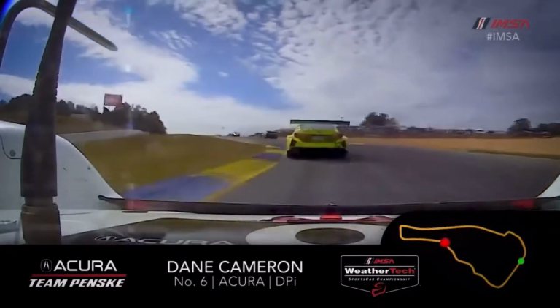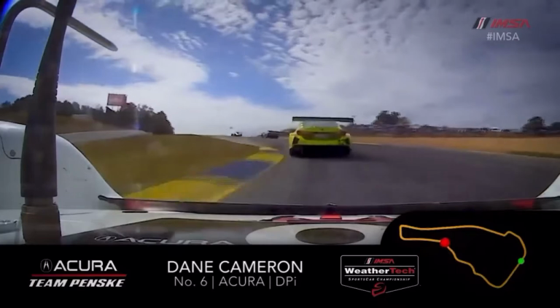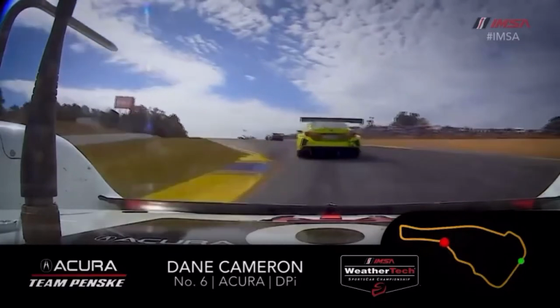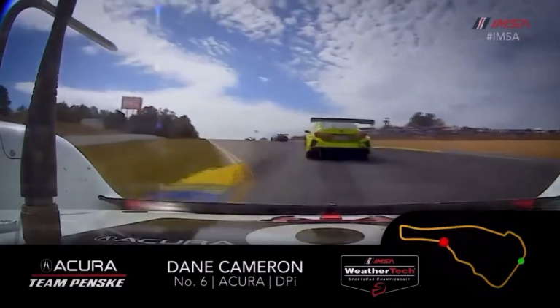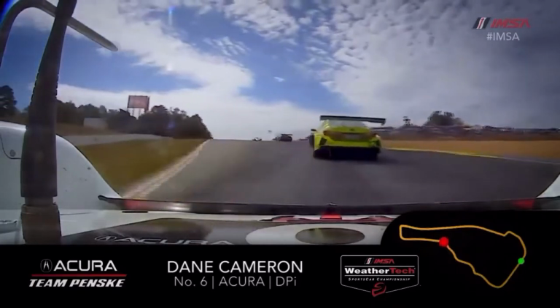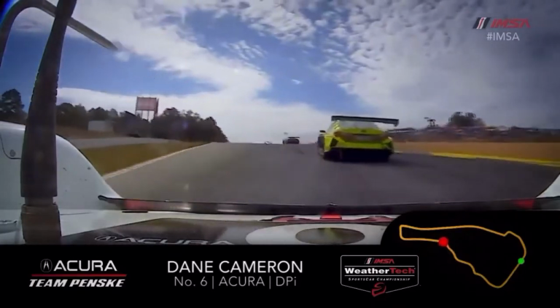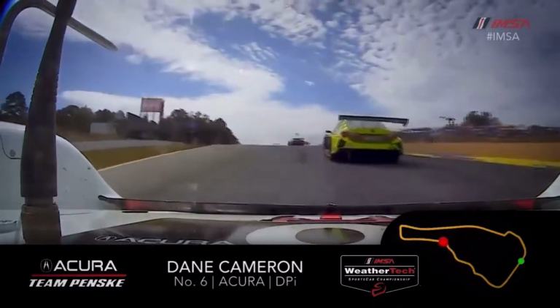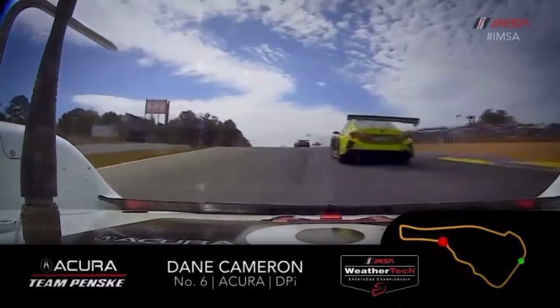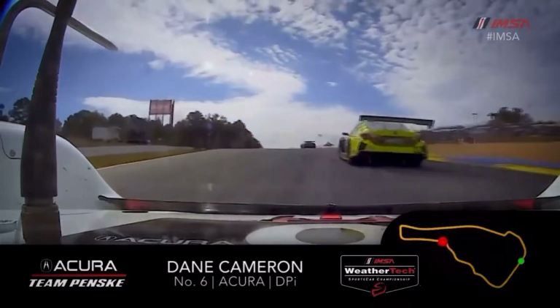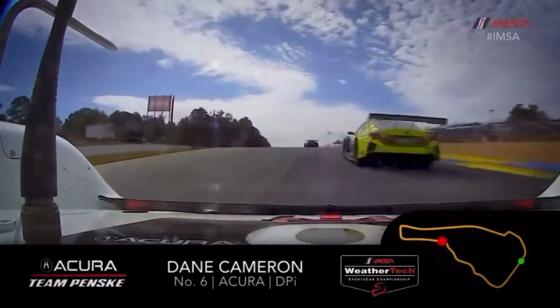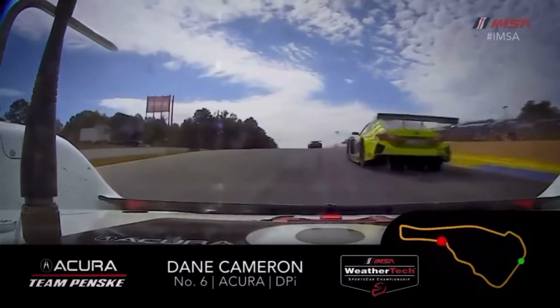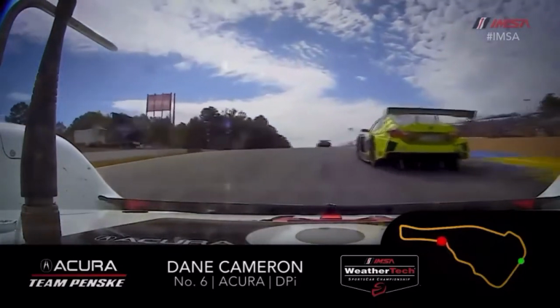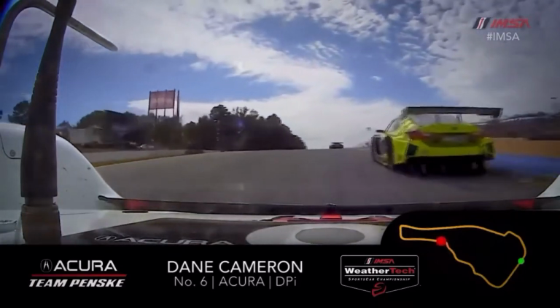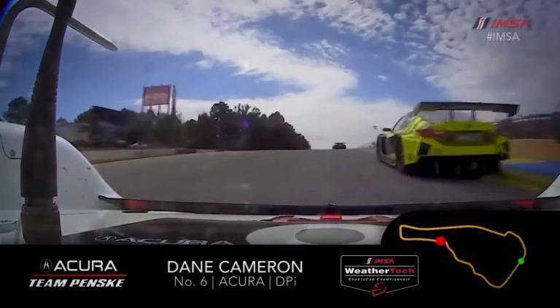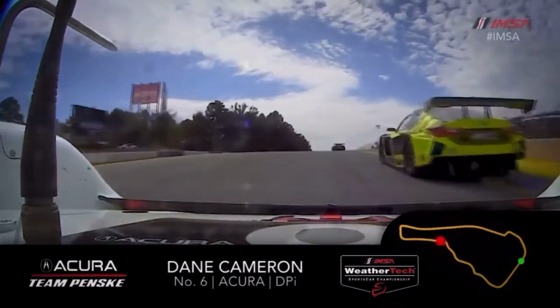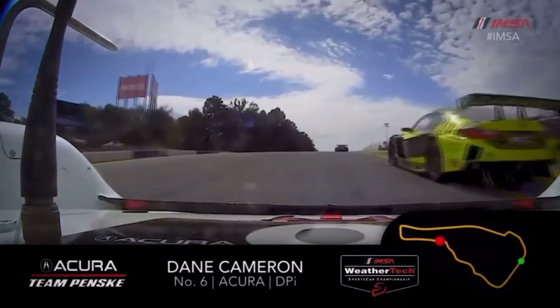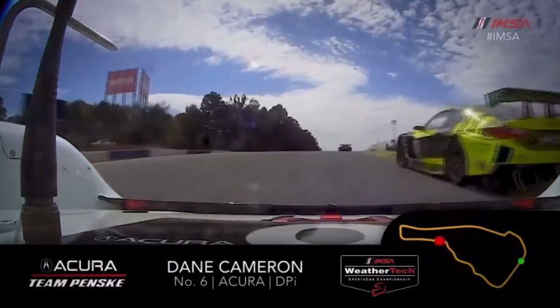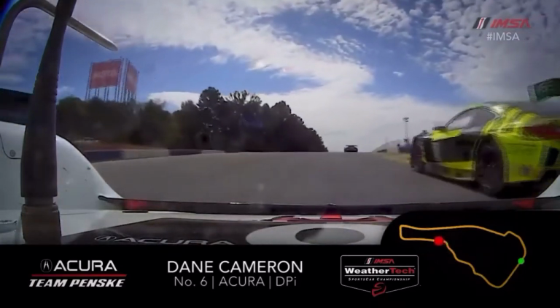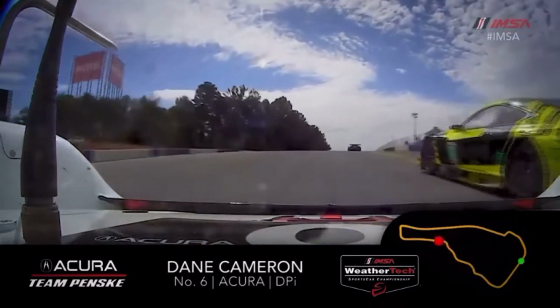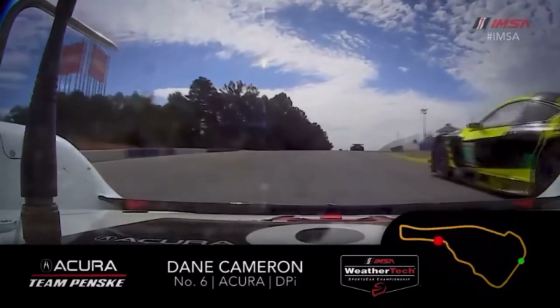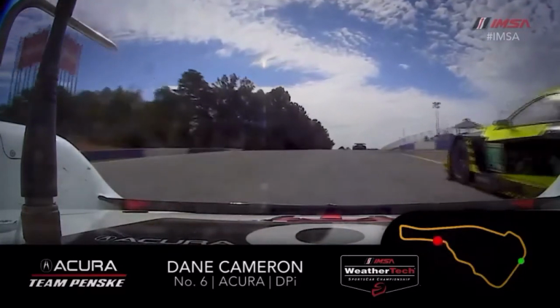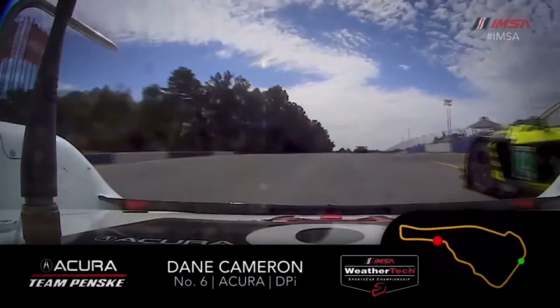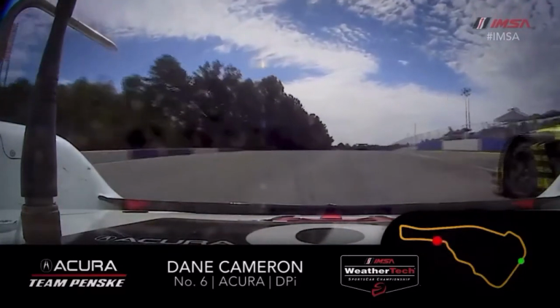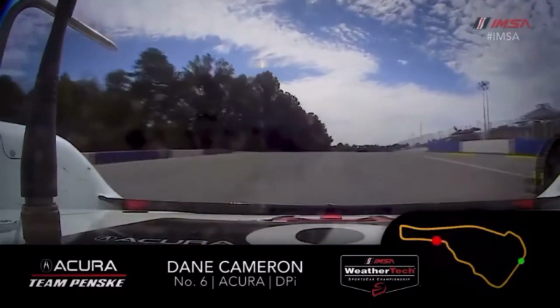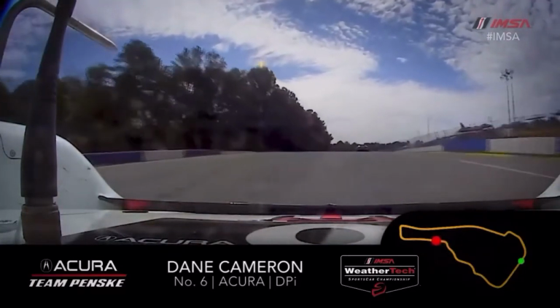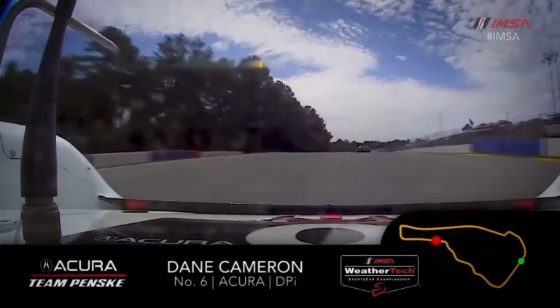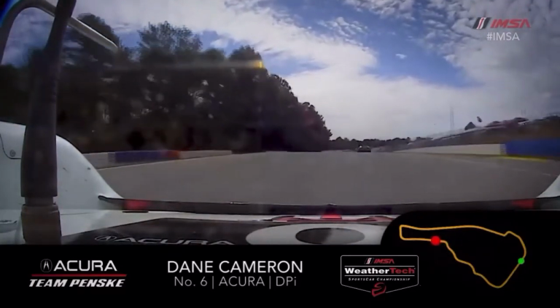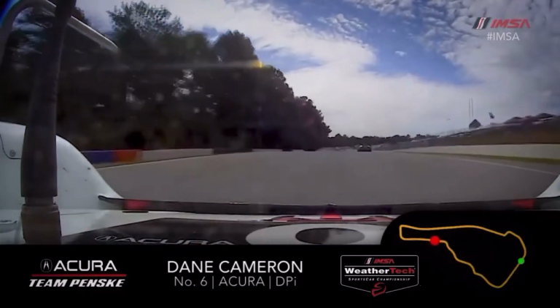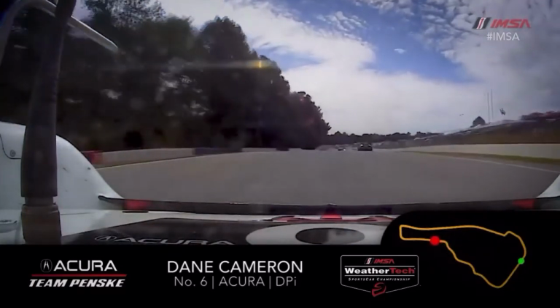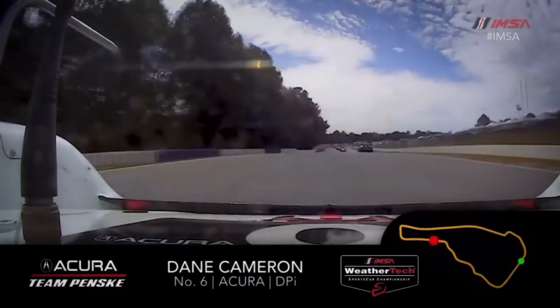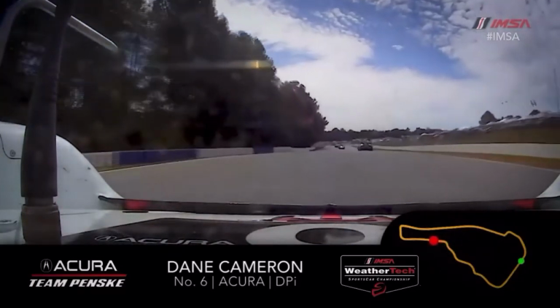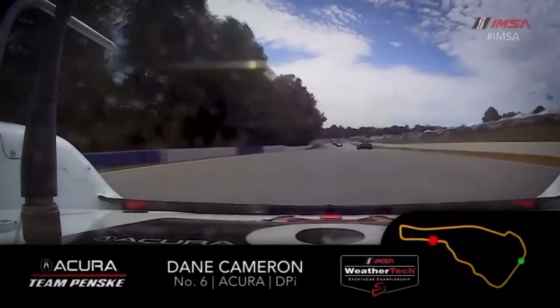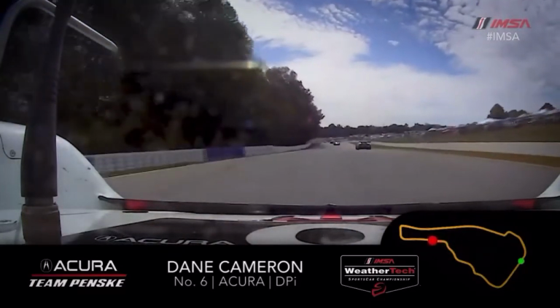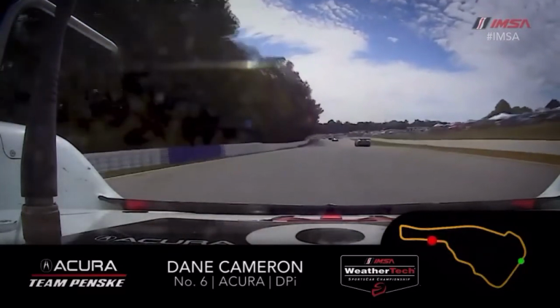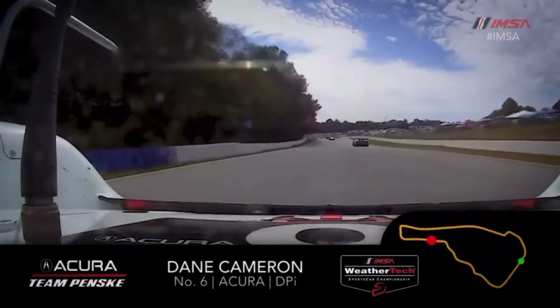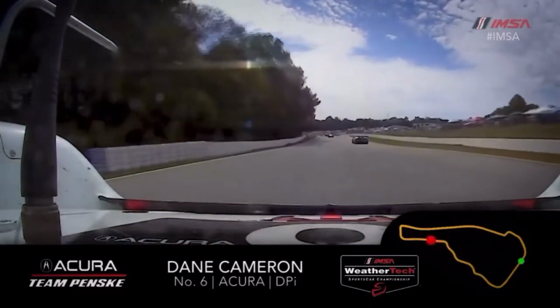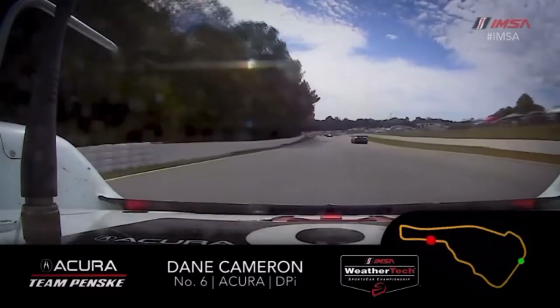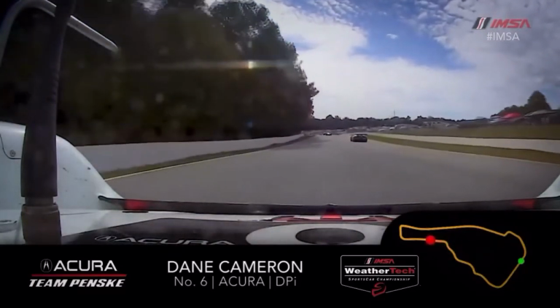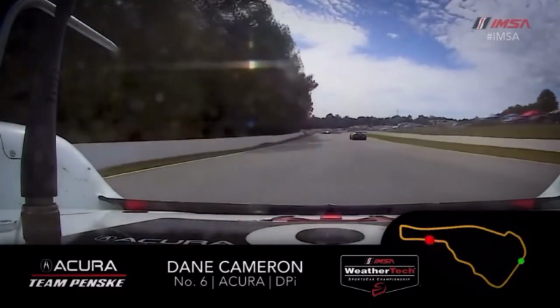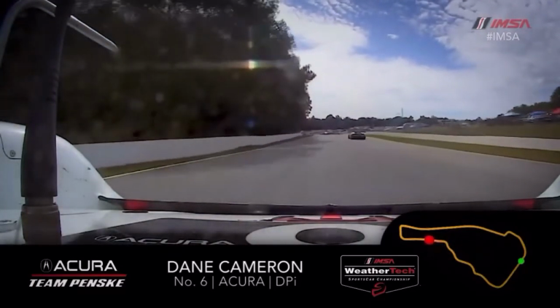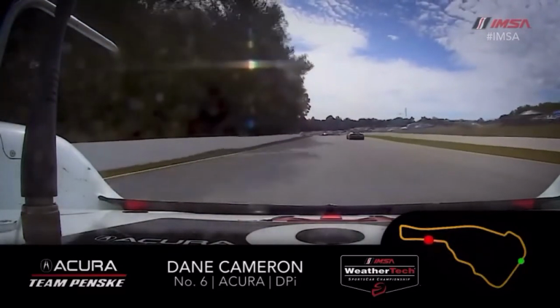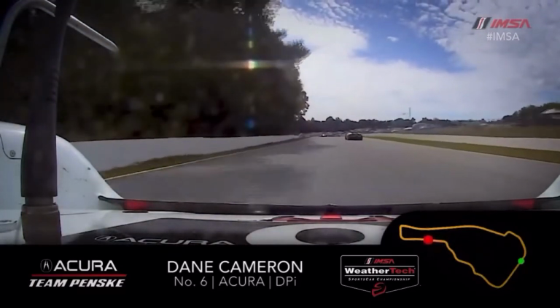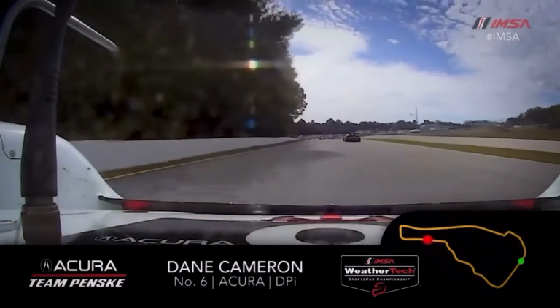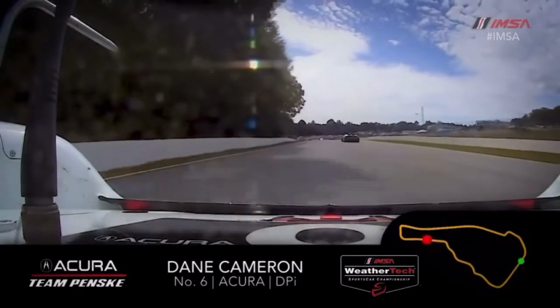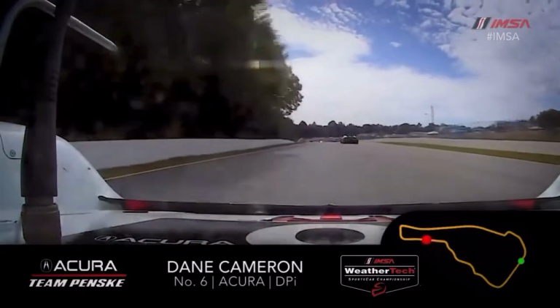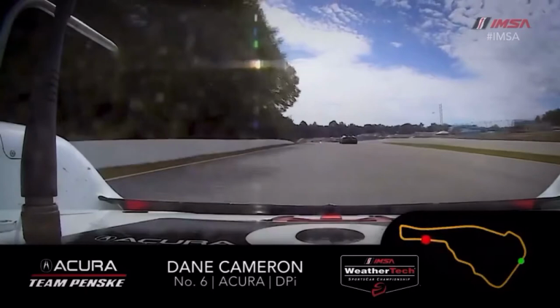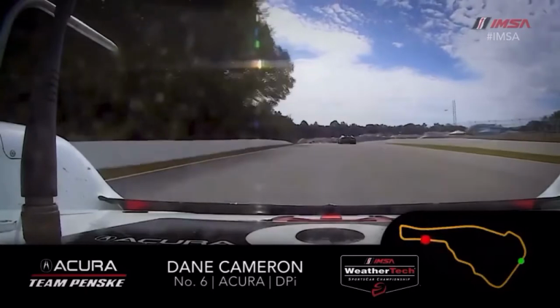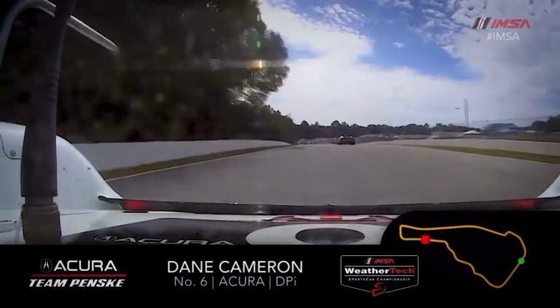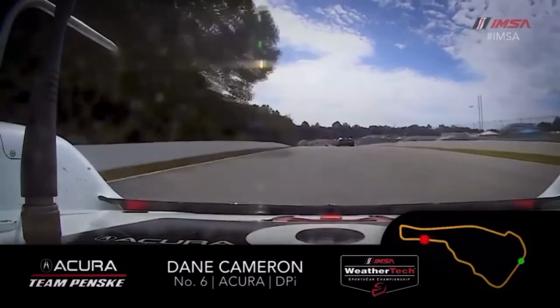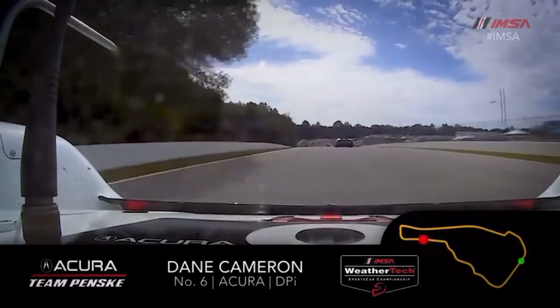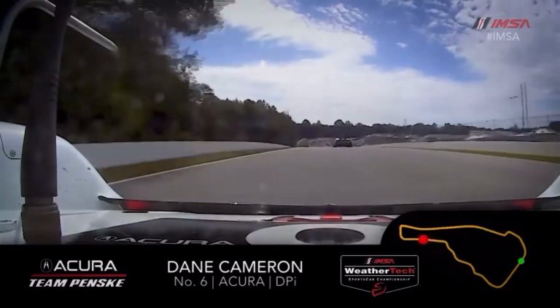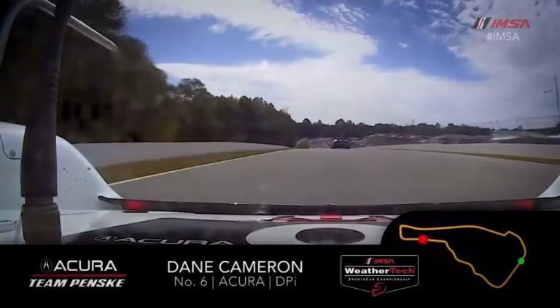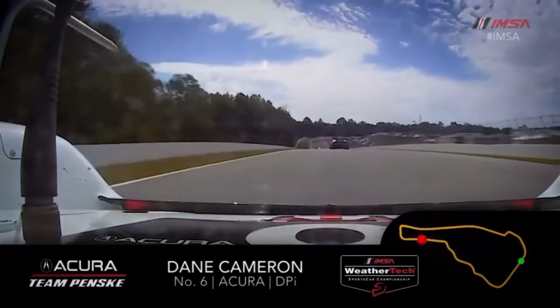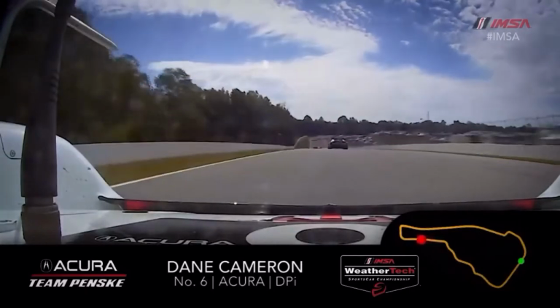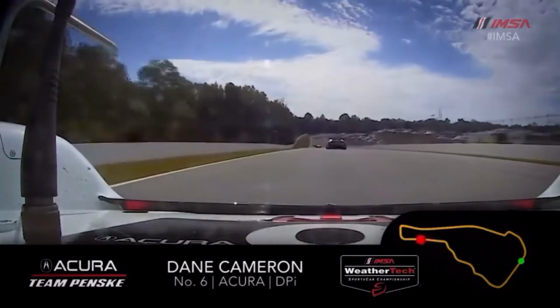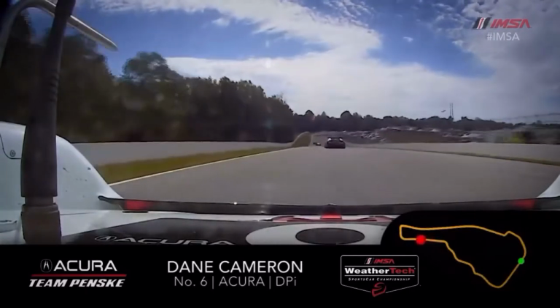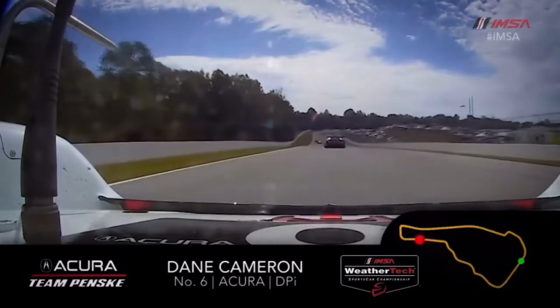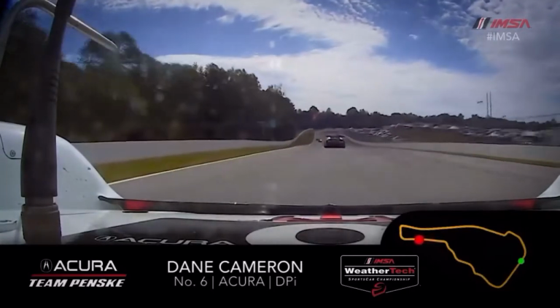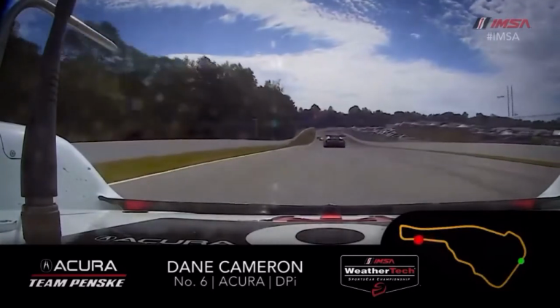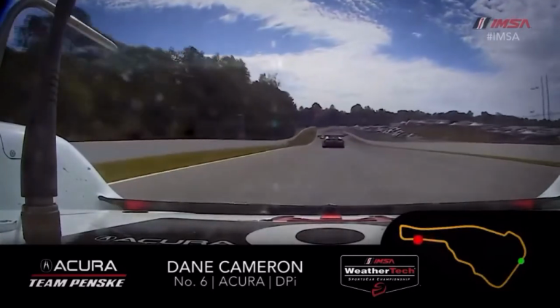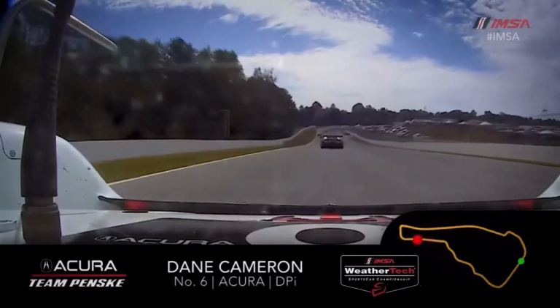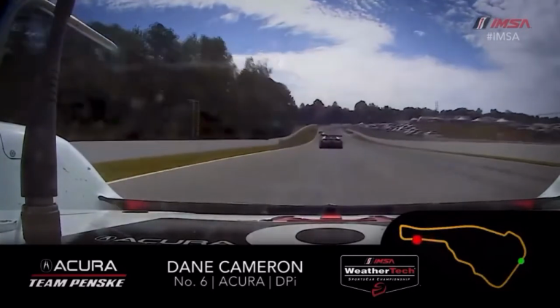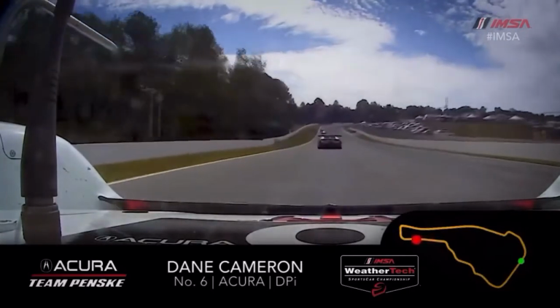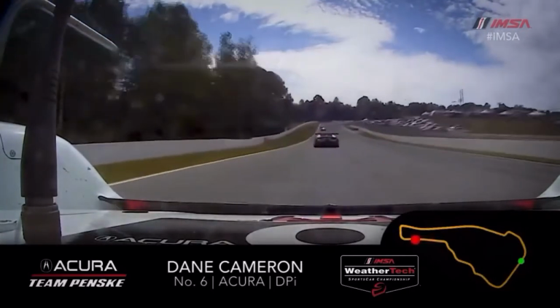Turn five now — again, big uphill mid to exit, so you really carry a lot of speed in, let the elevation catch you there. A really, really tricky one.